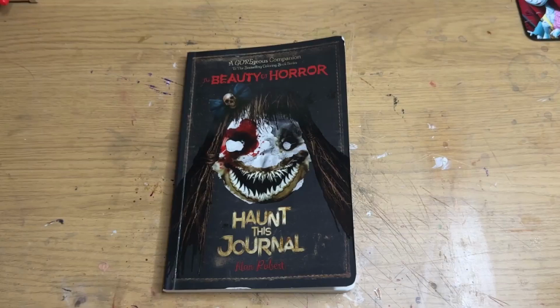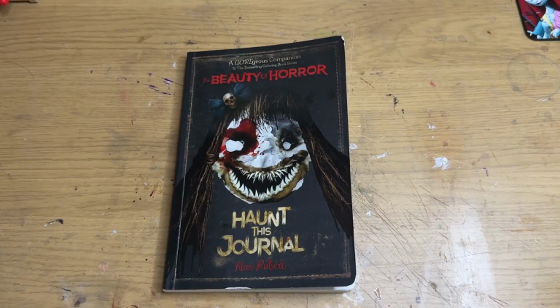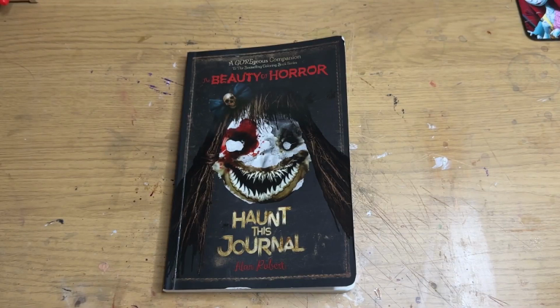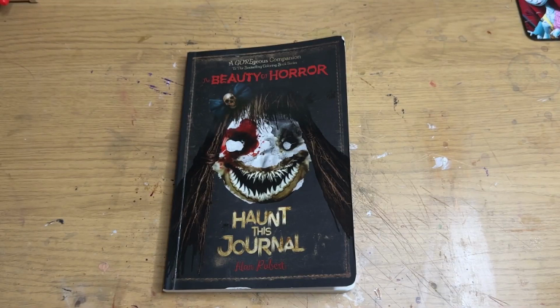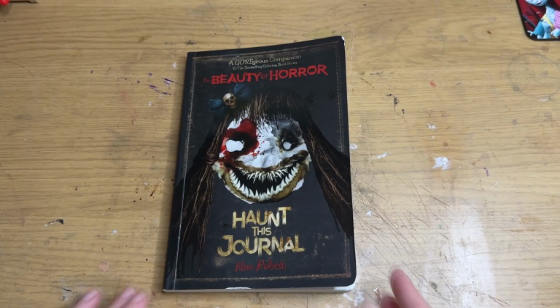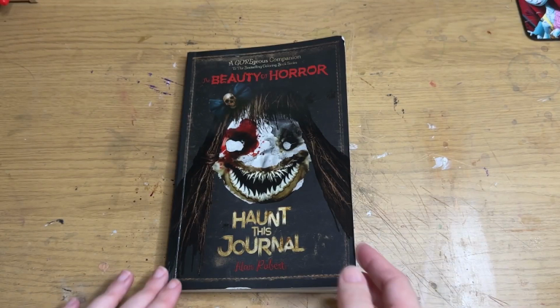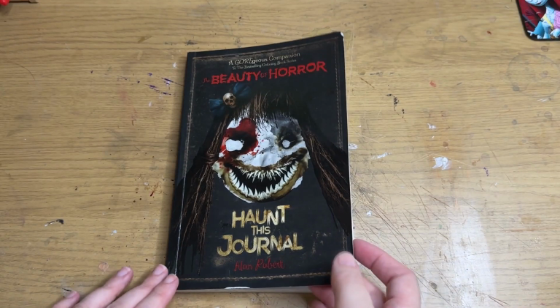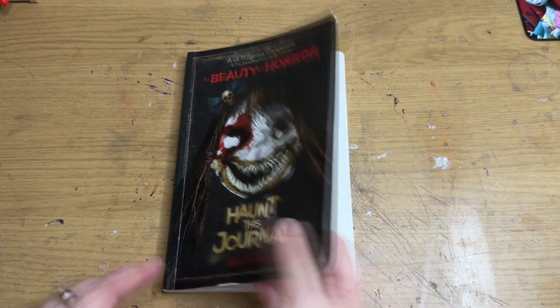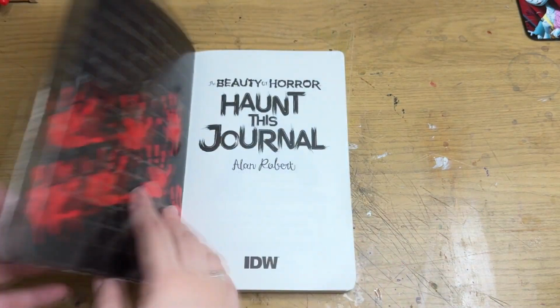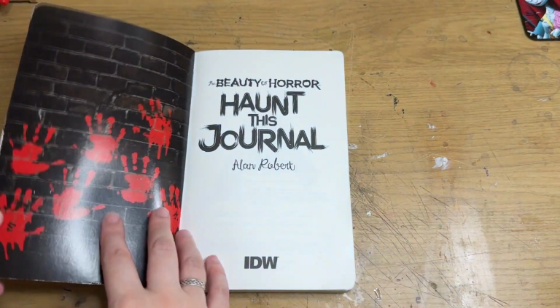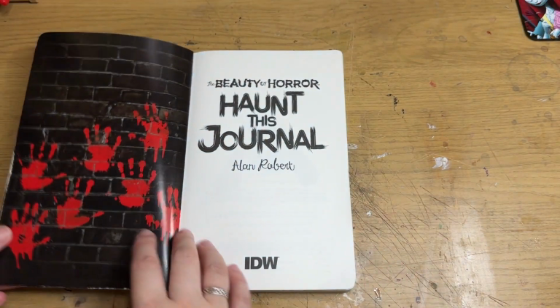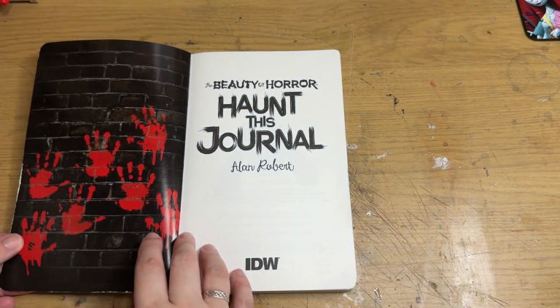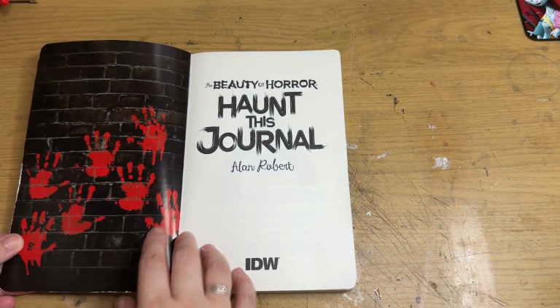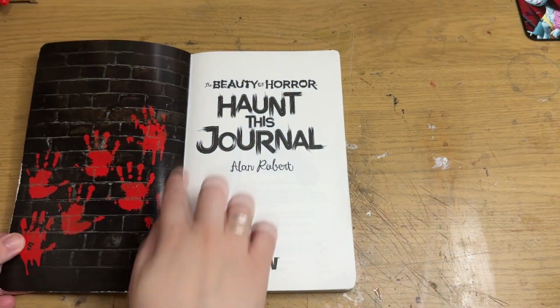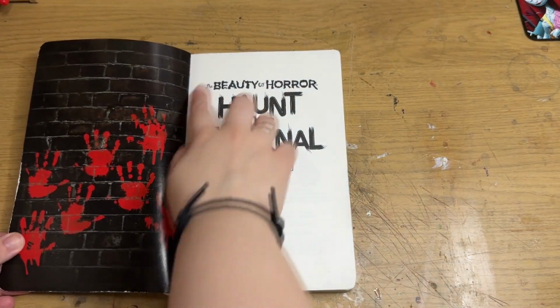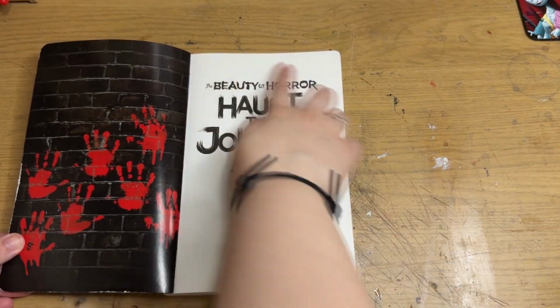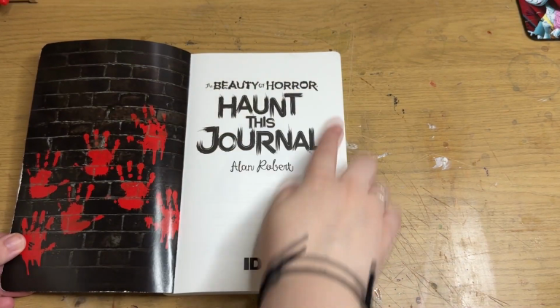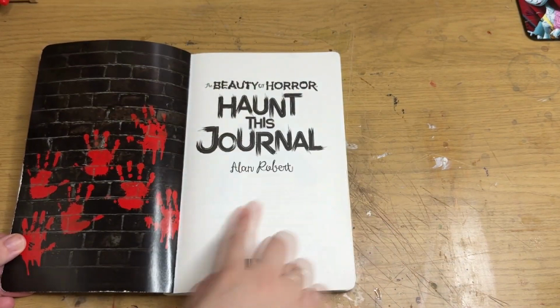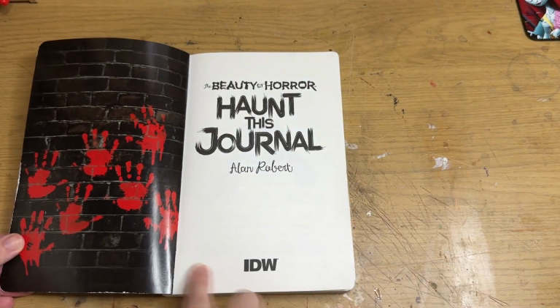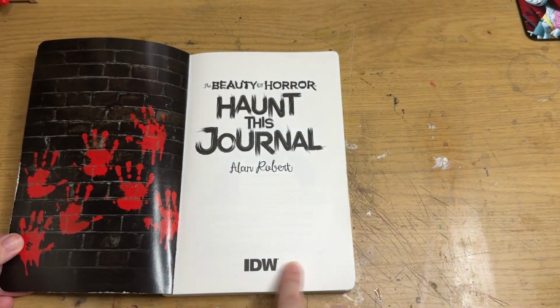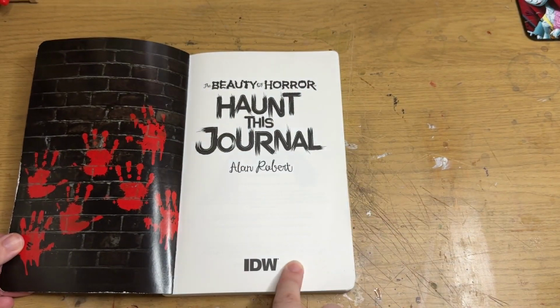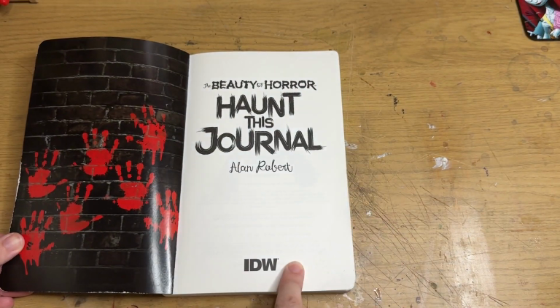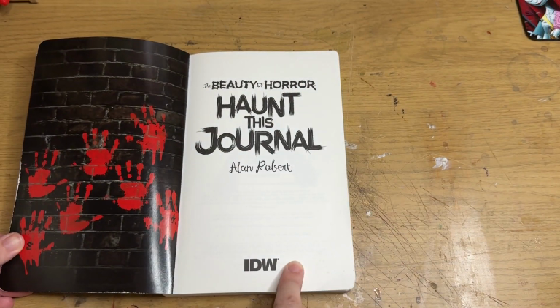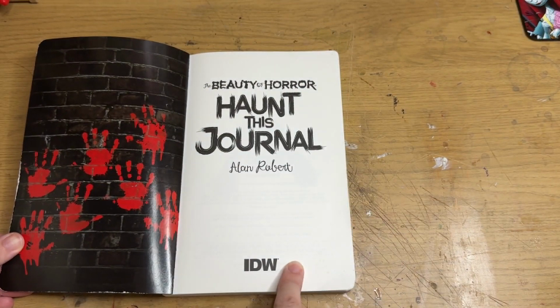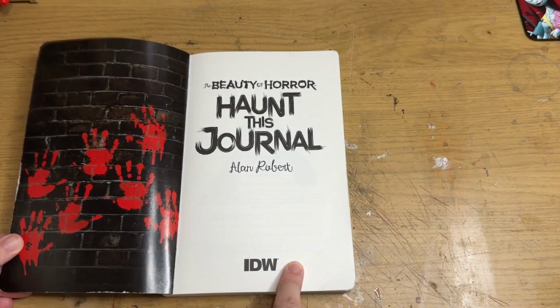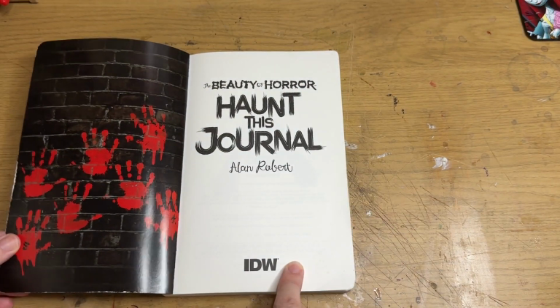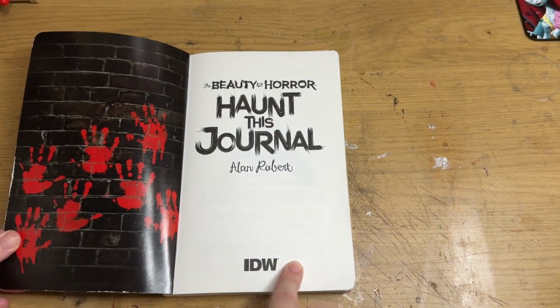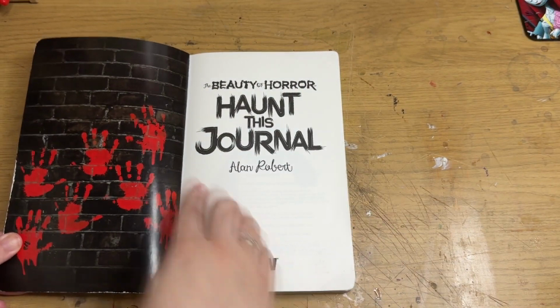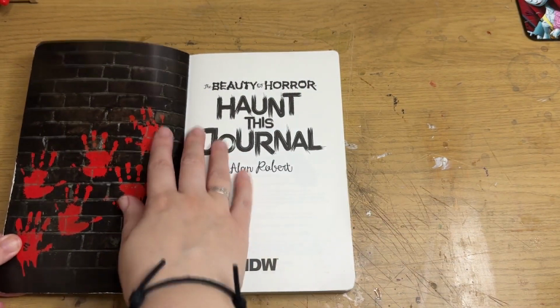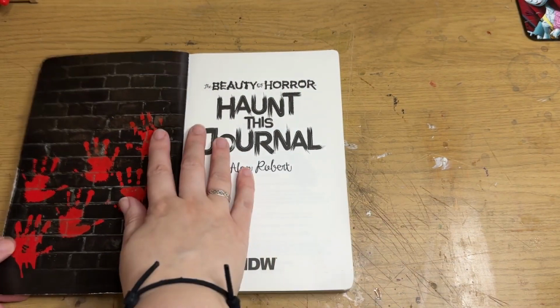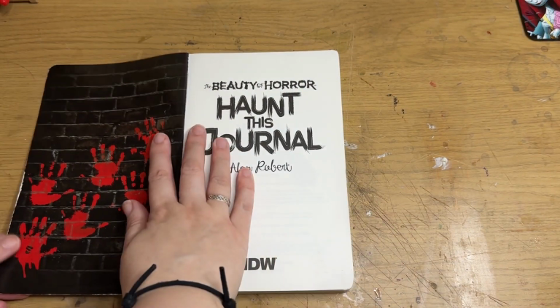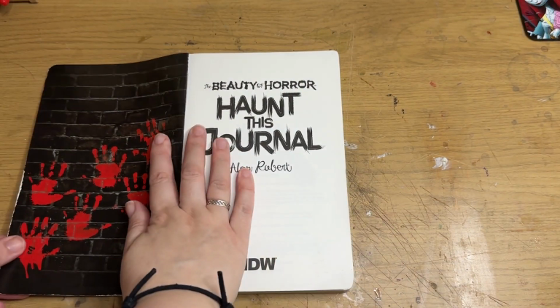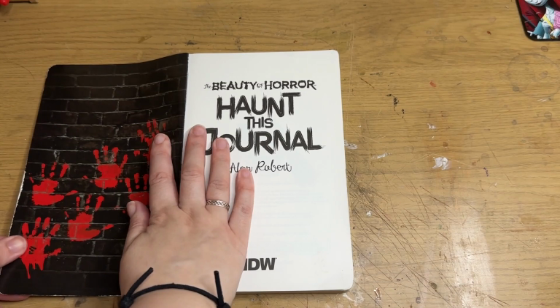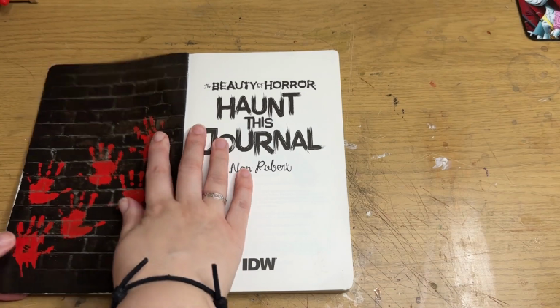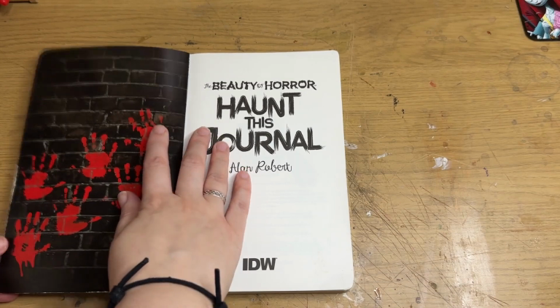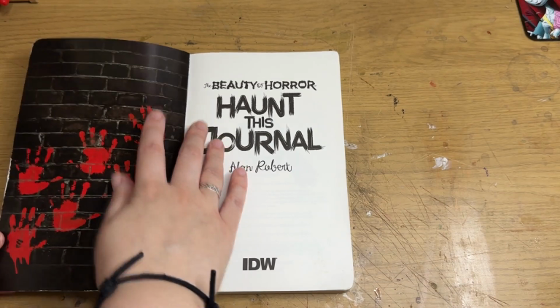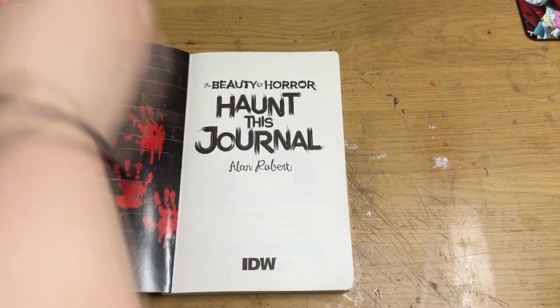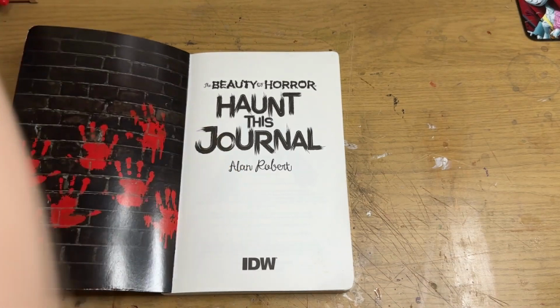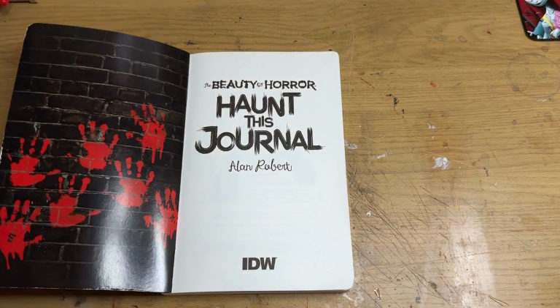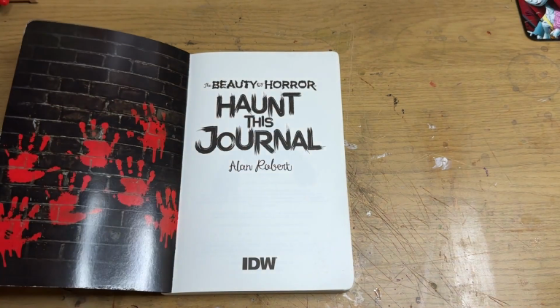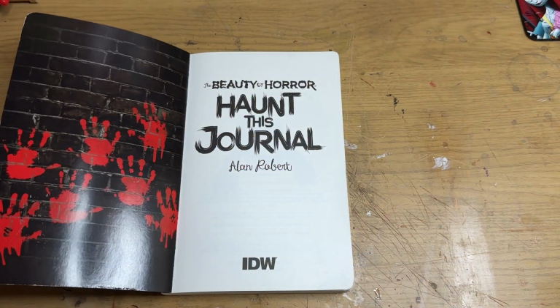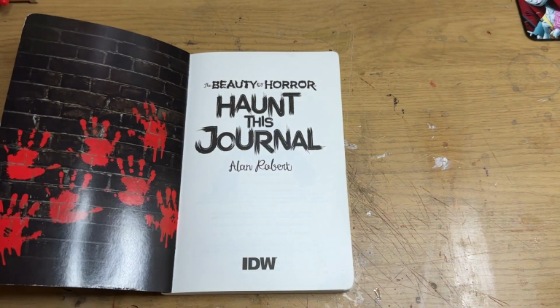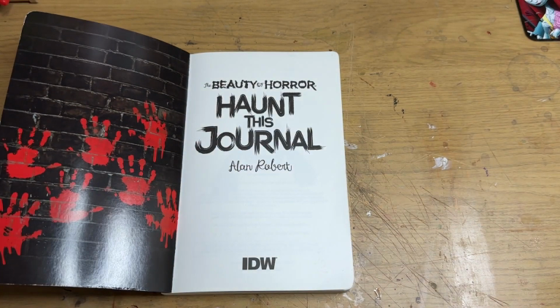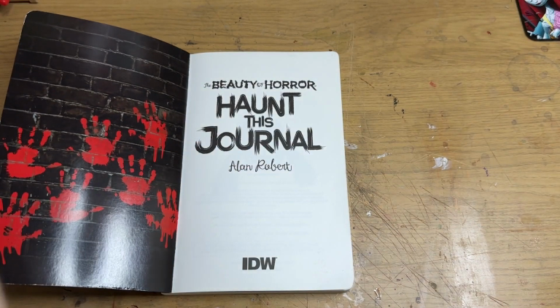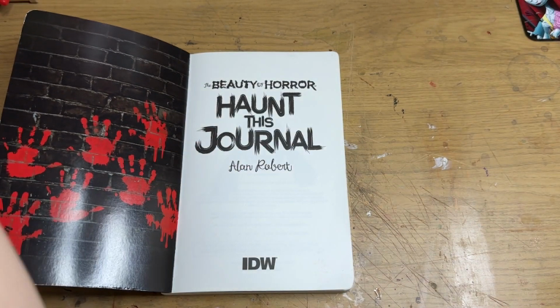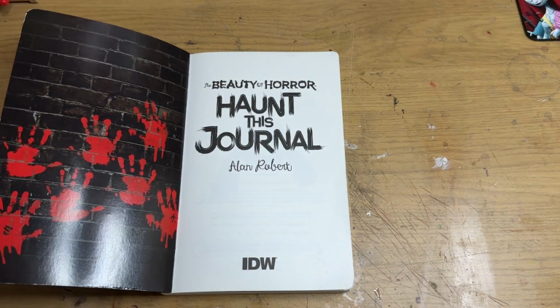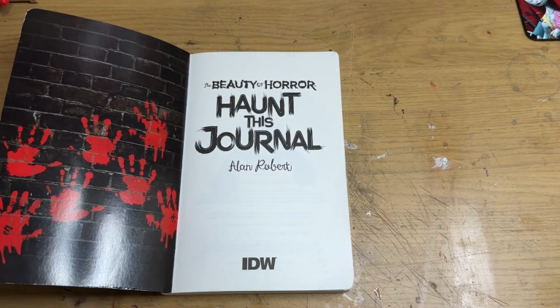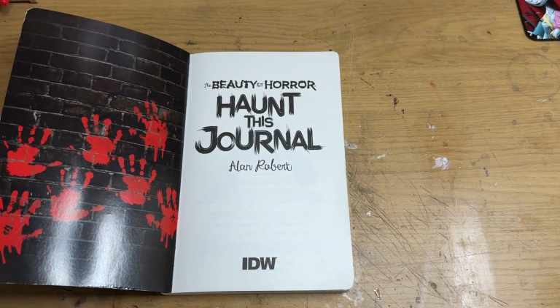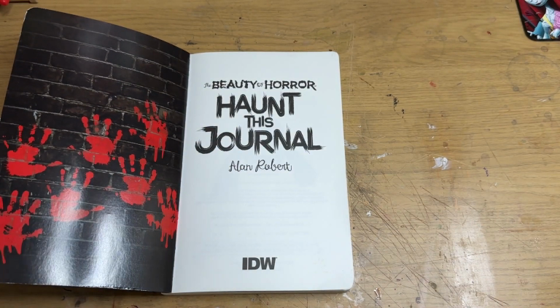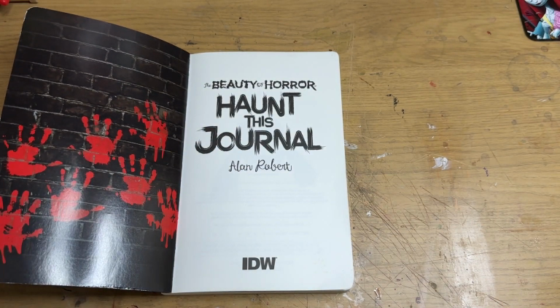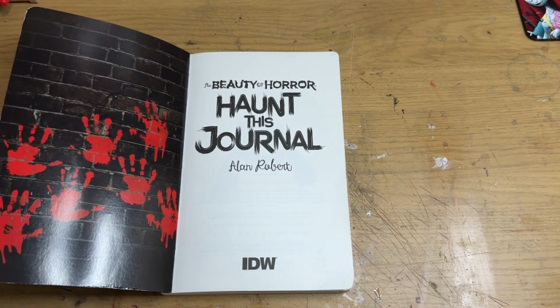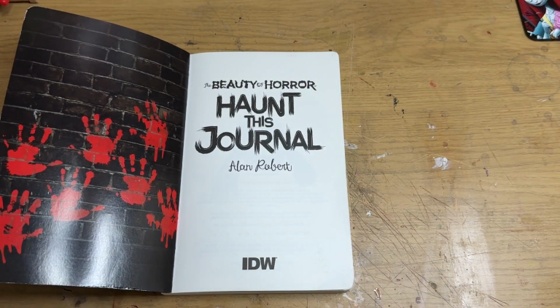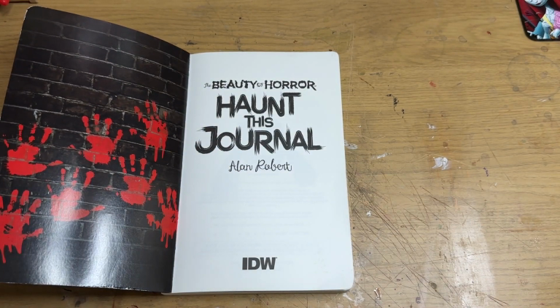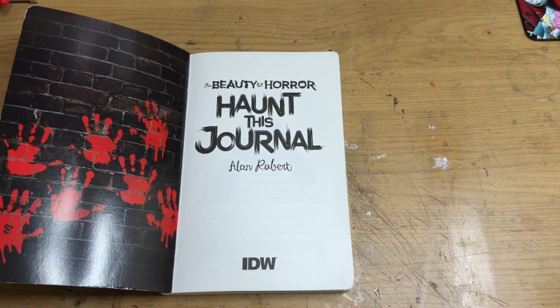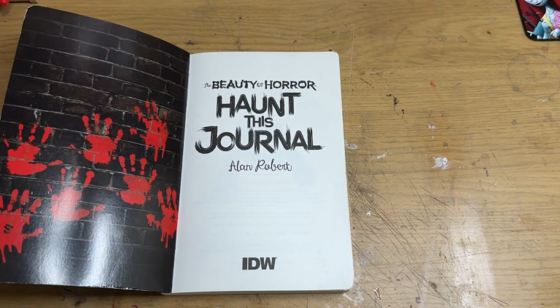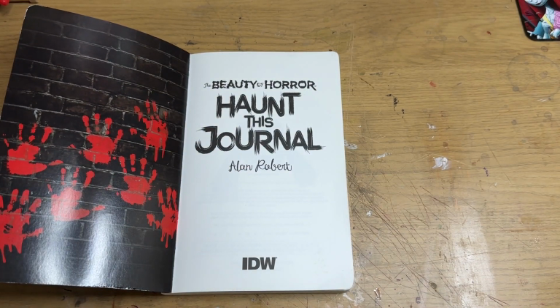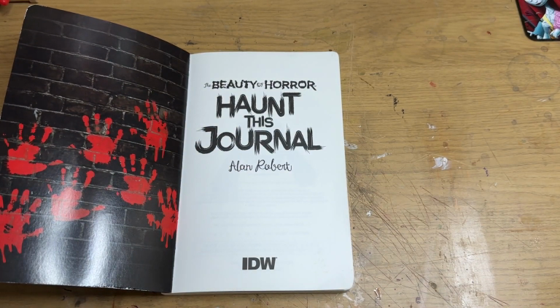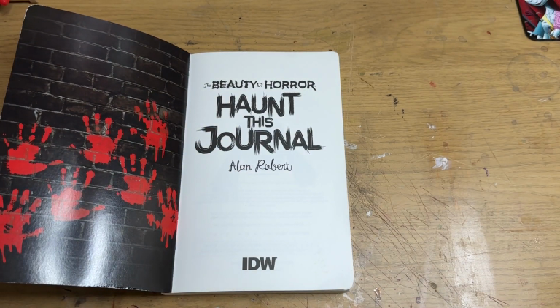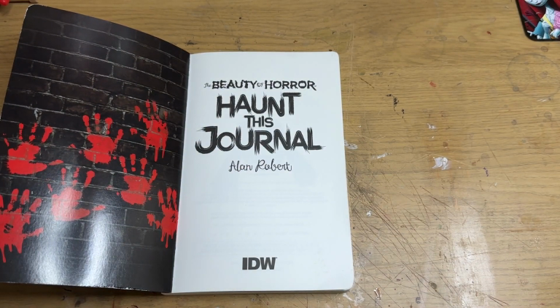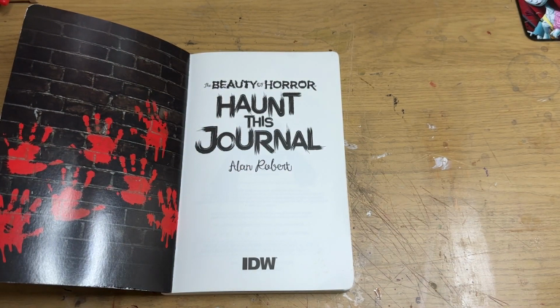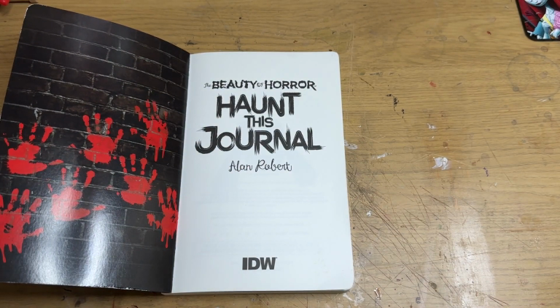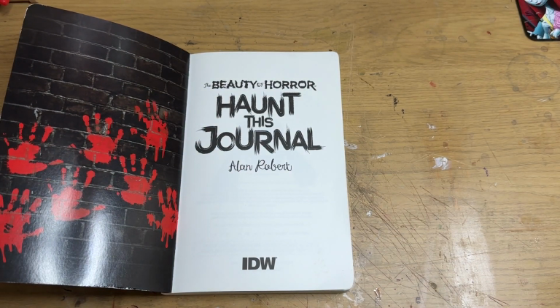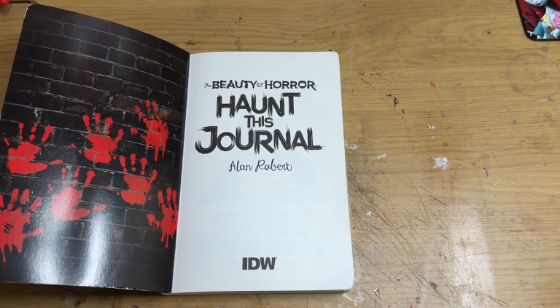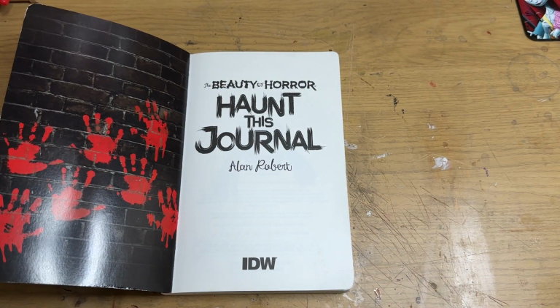Hello everybody, and welcome back to the channel for the spectacular Spooktober October event.